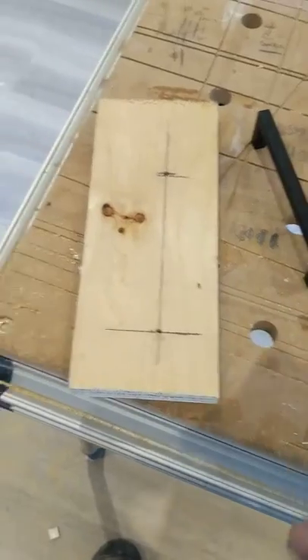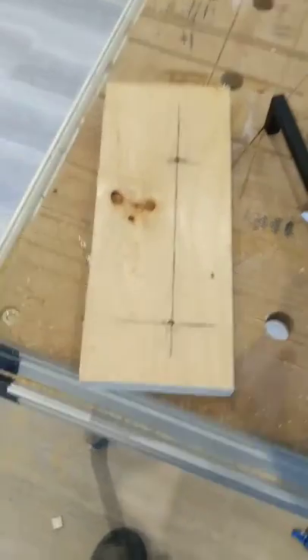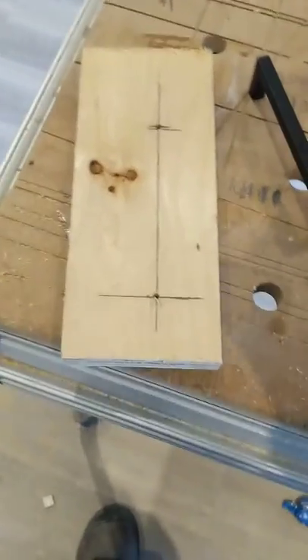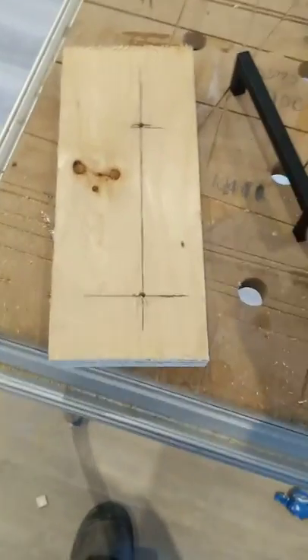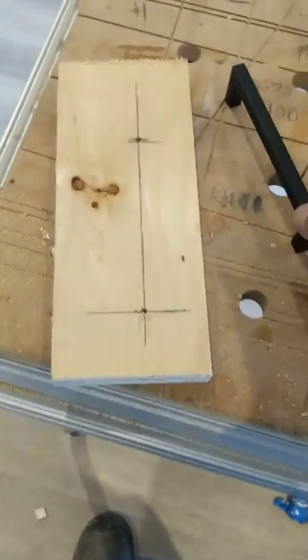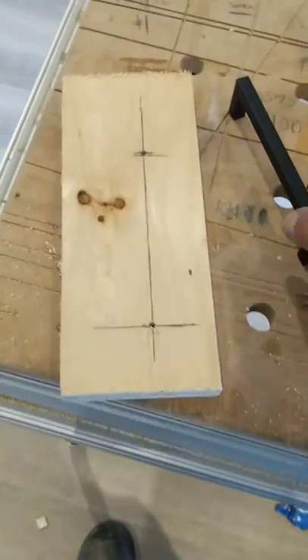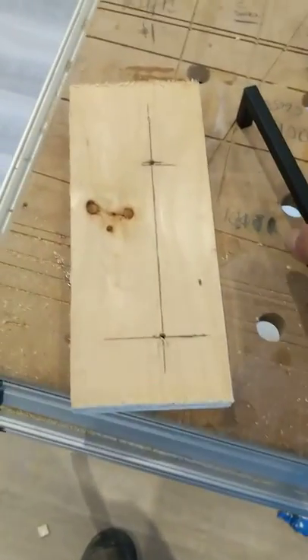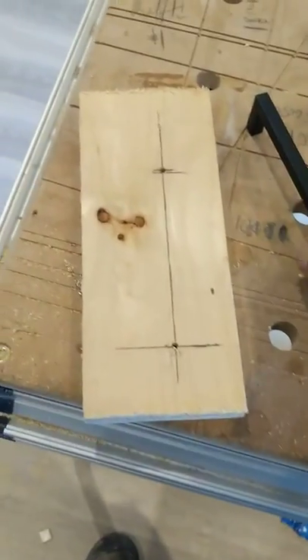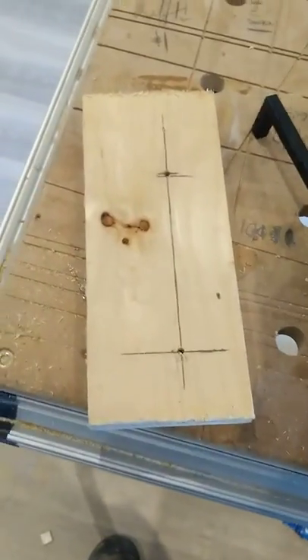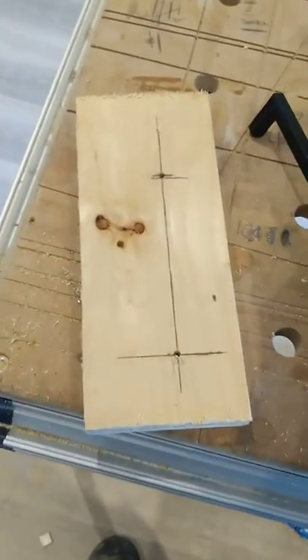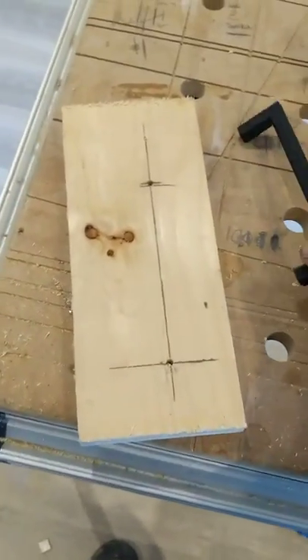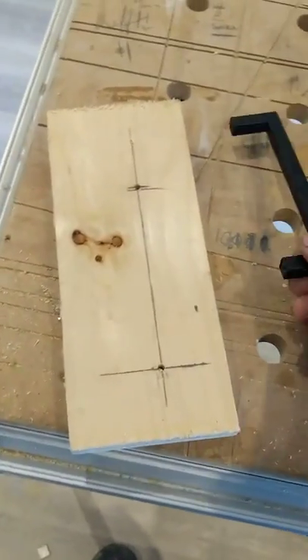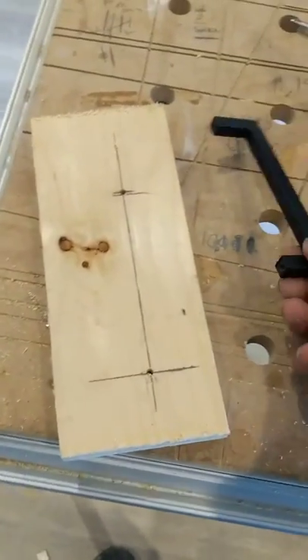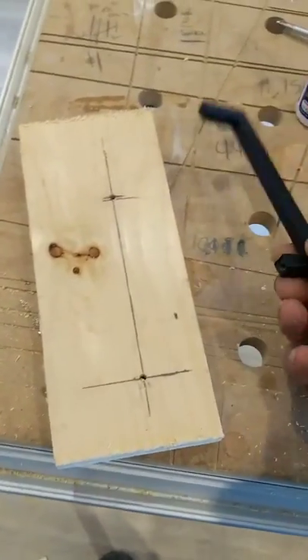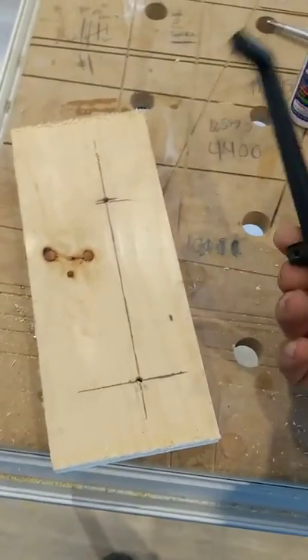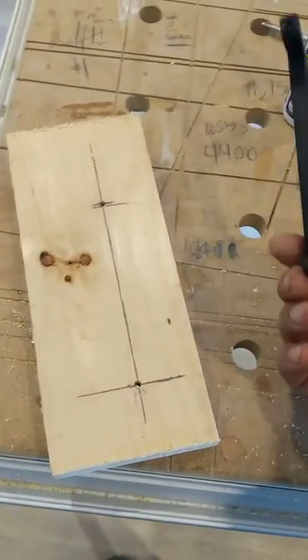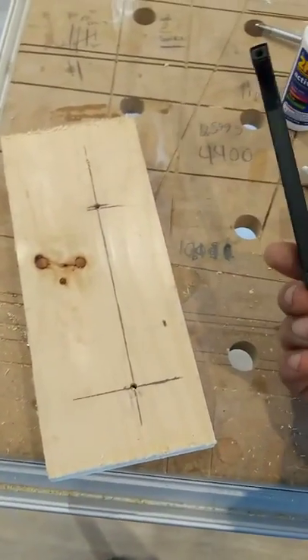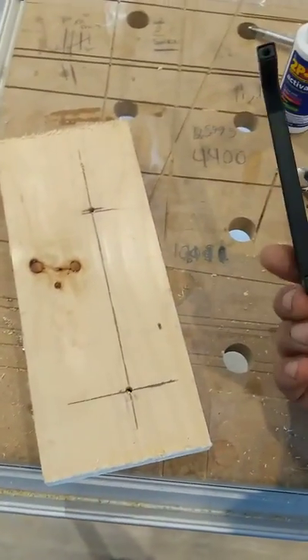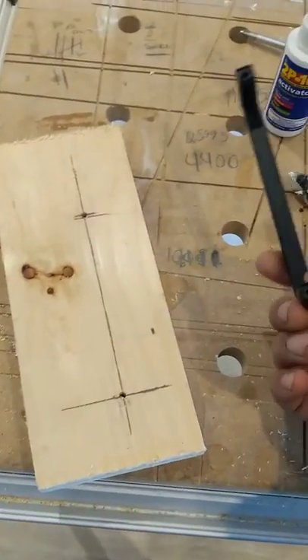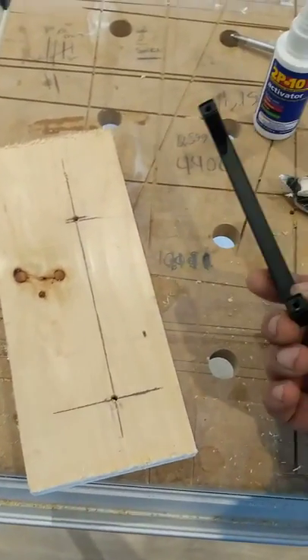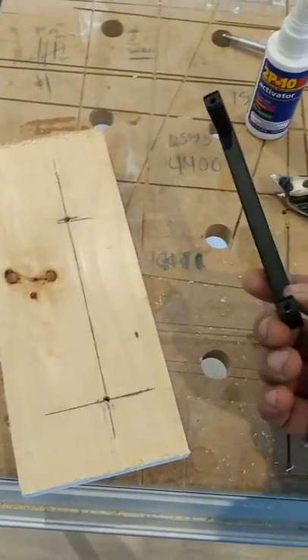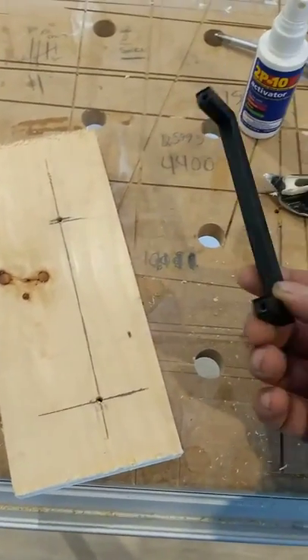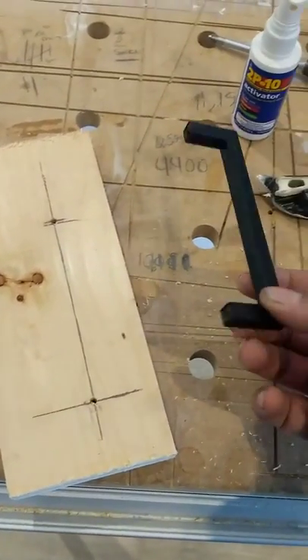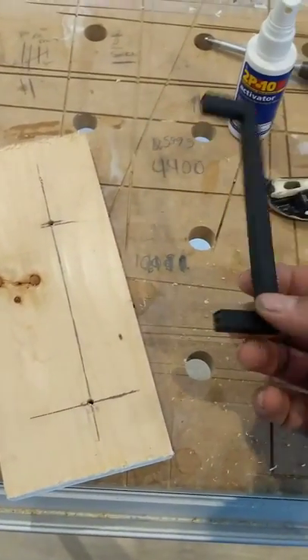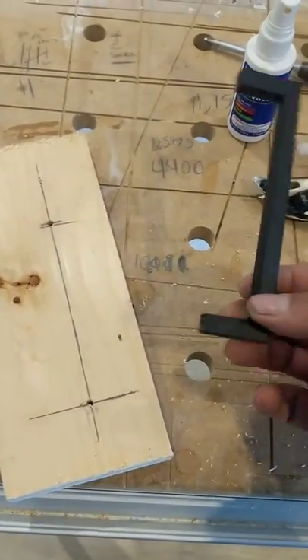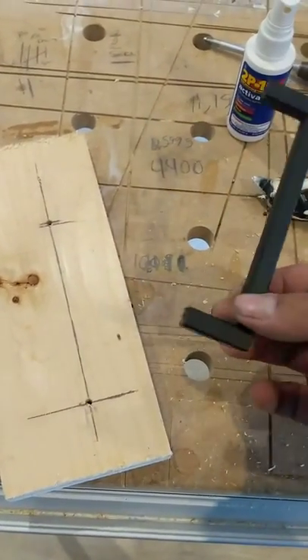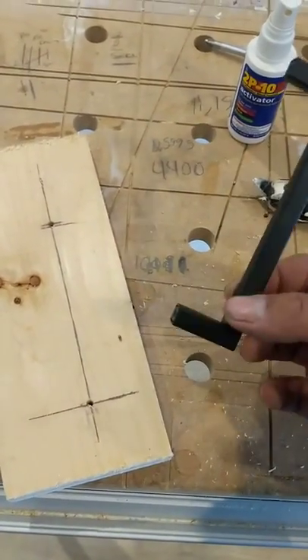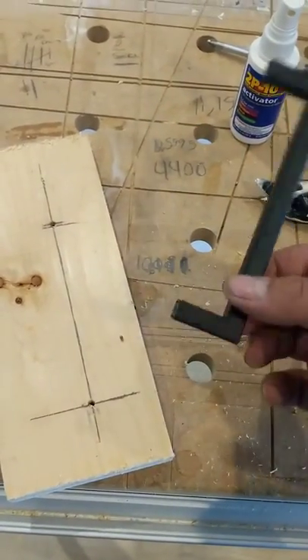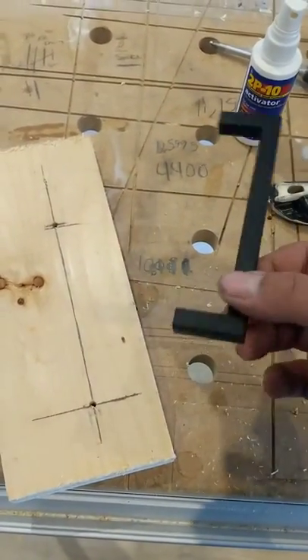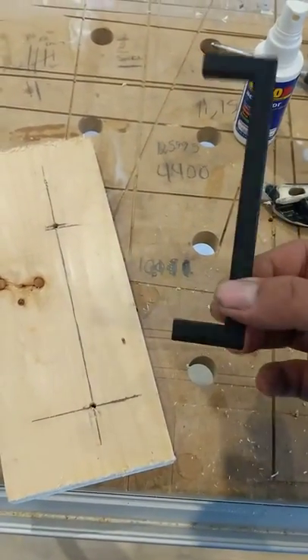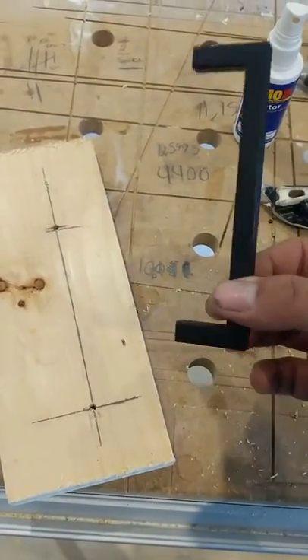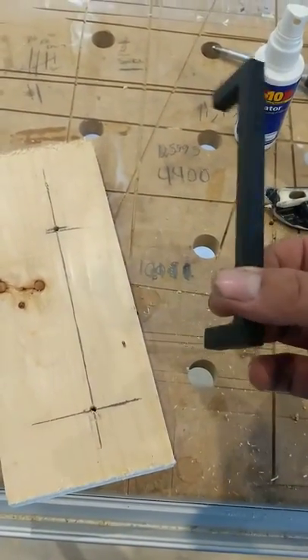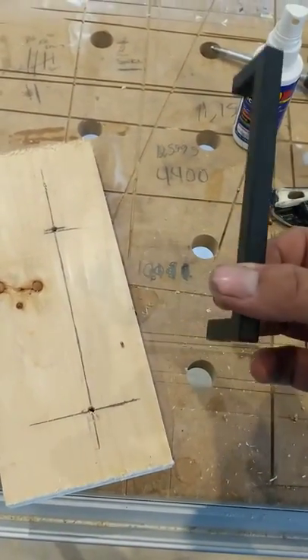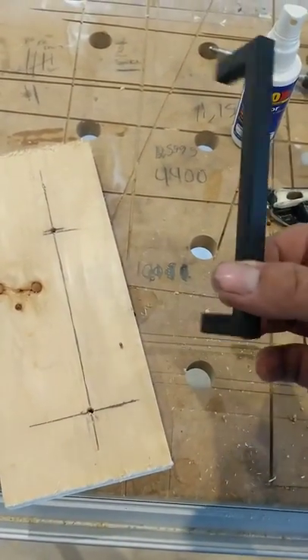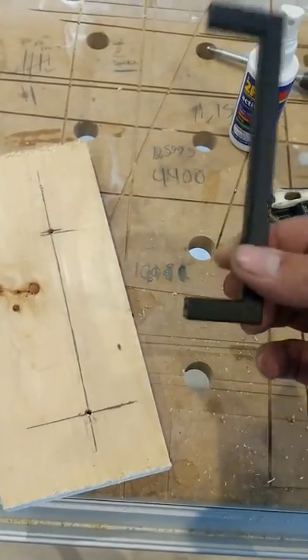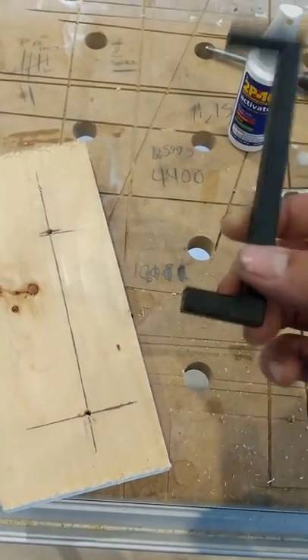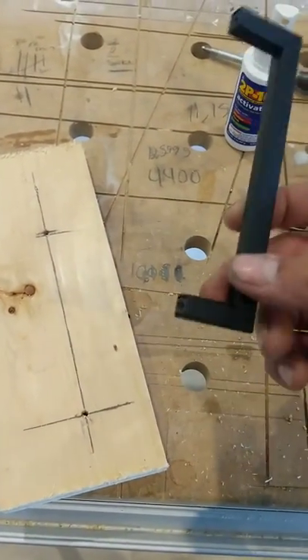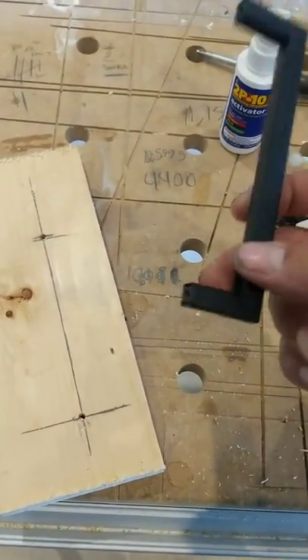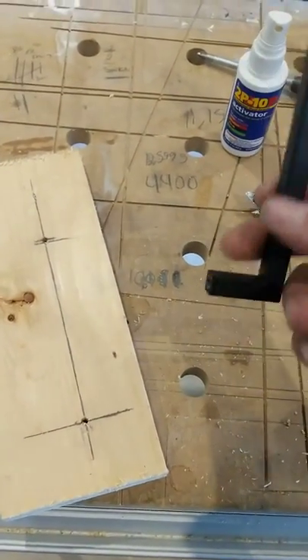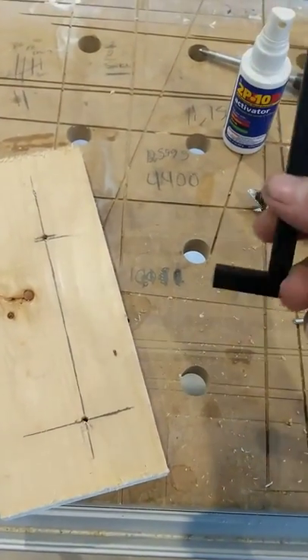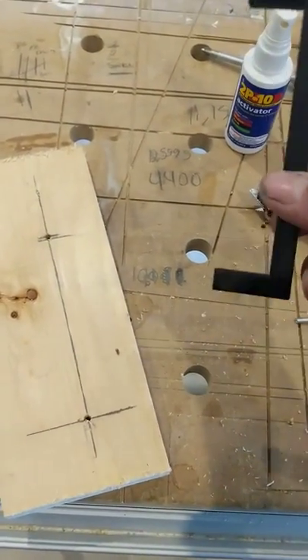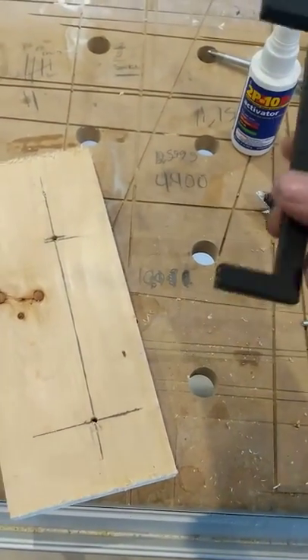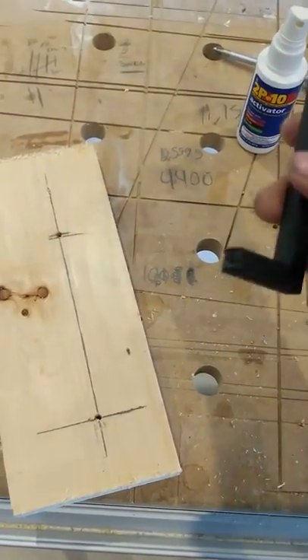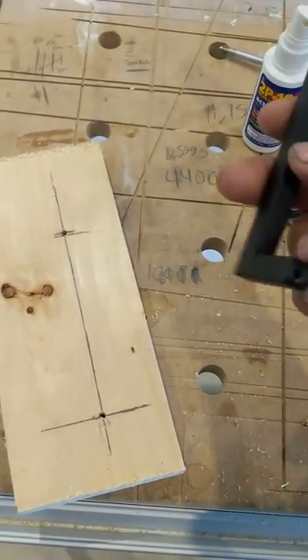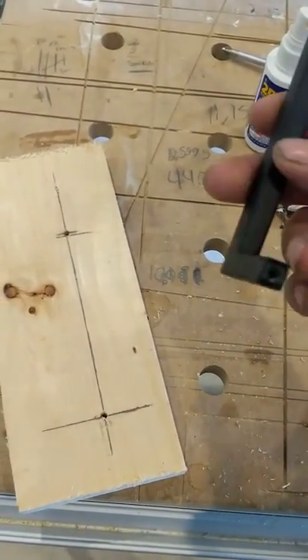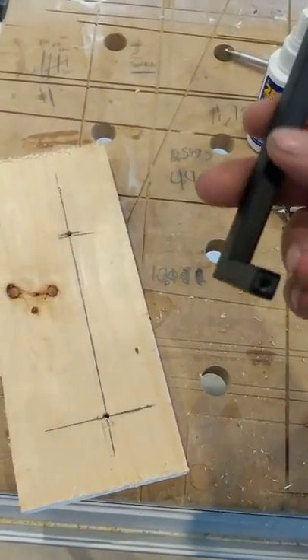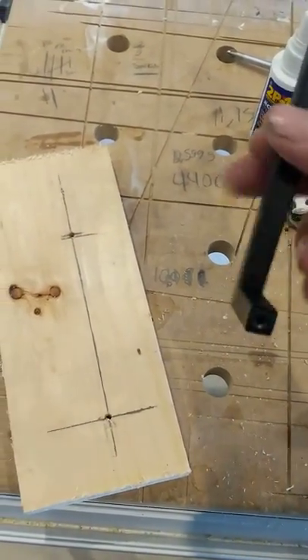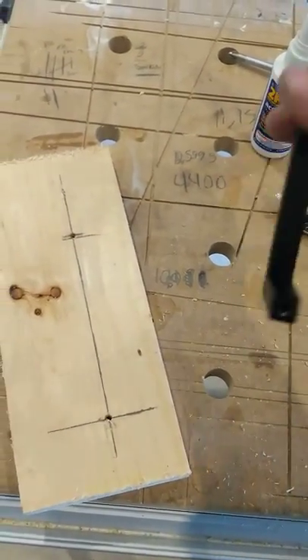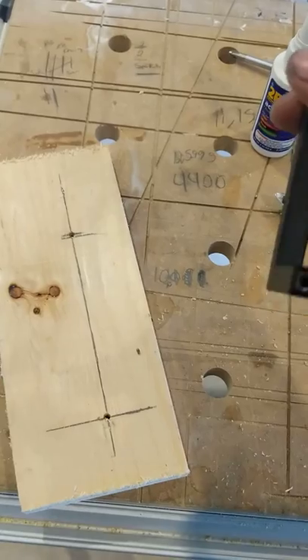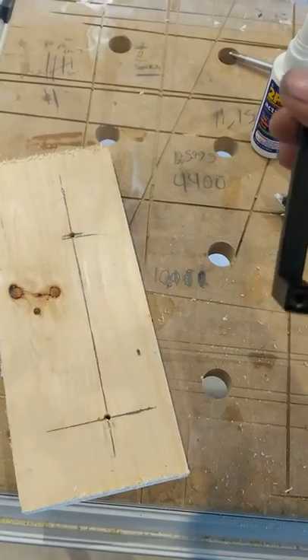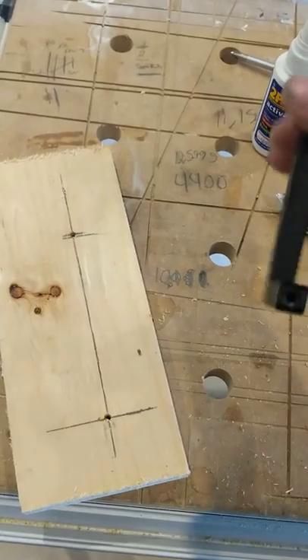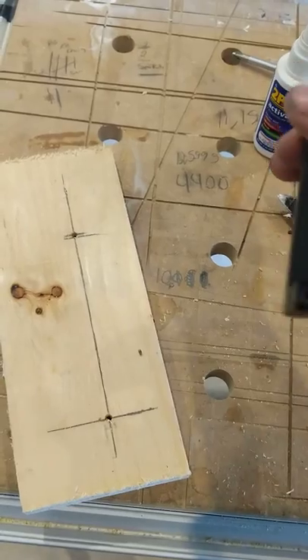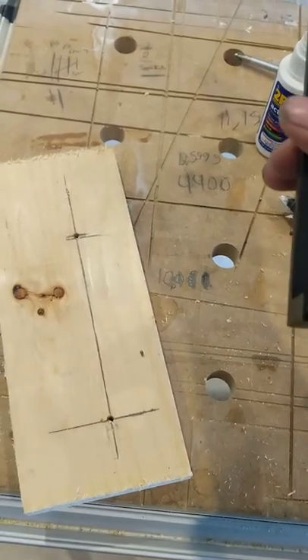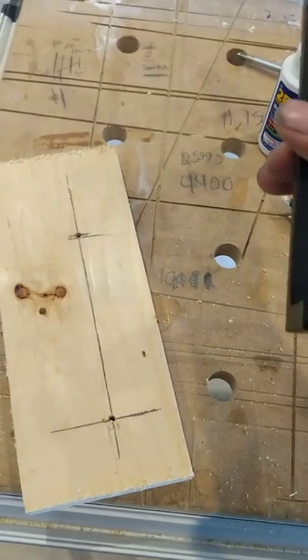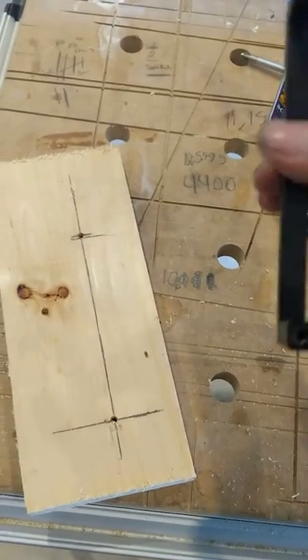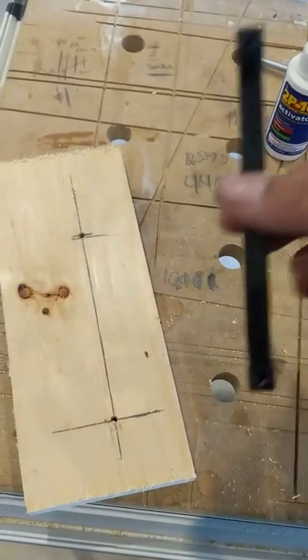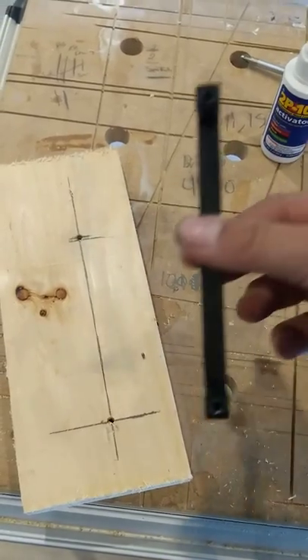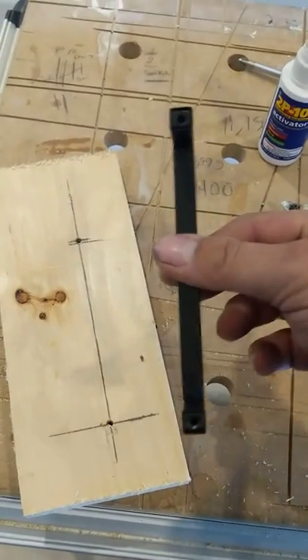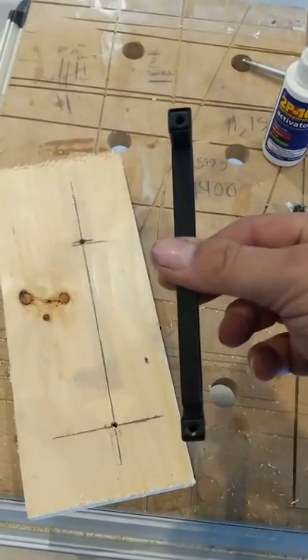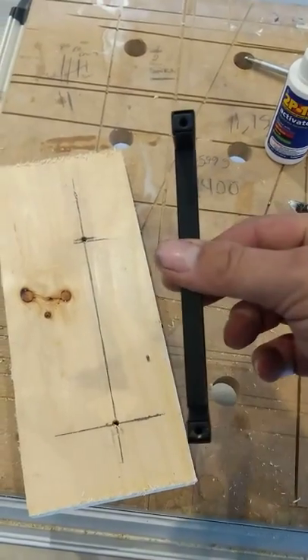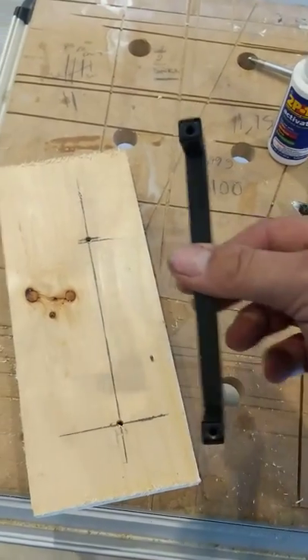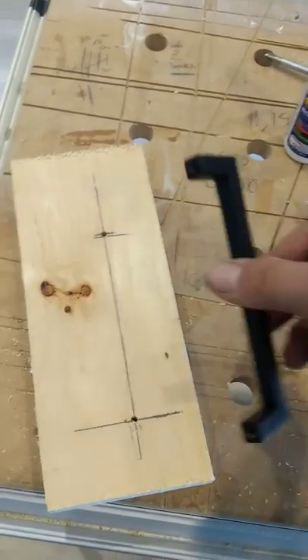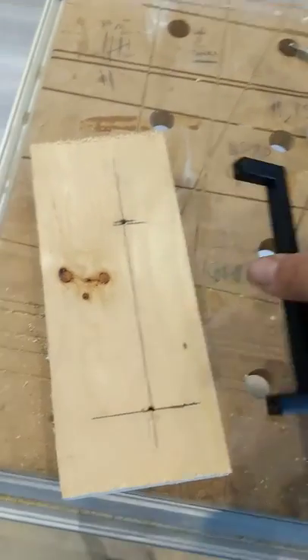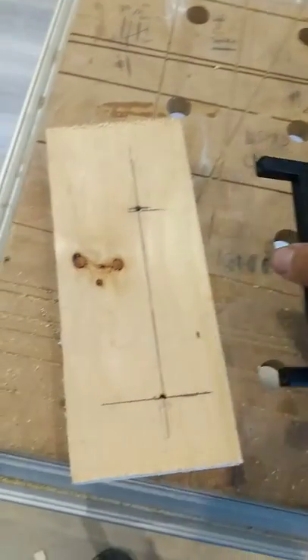You're going to take the offset of your handle holes, which is normally labeled when you buy them. This one was five inches between holes.